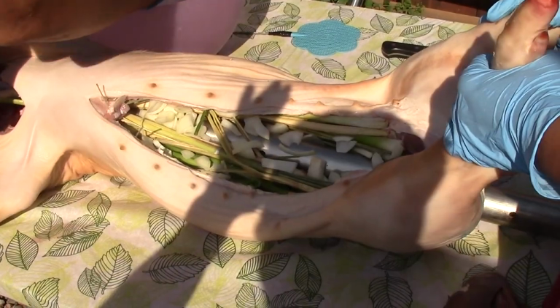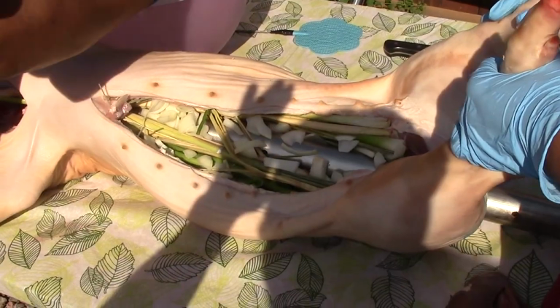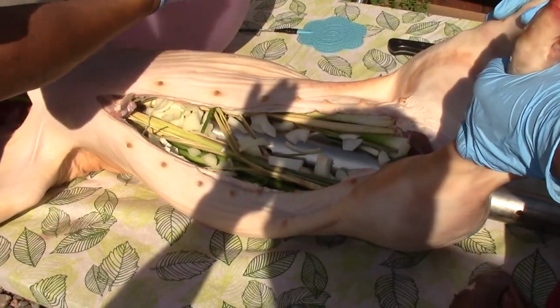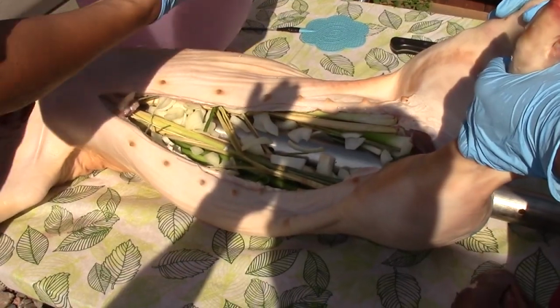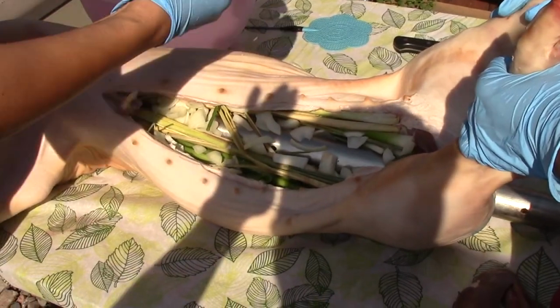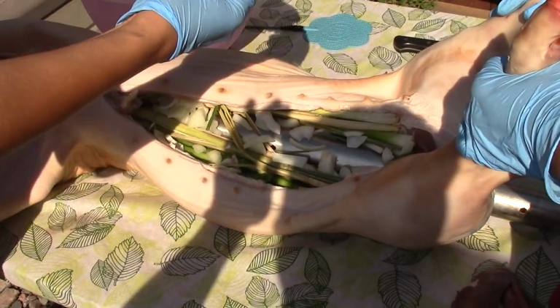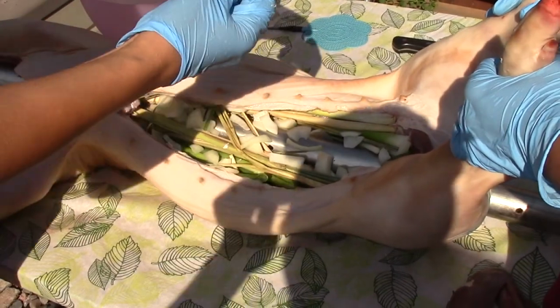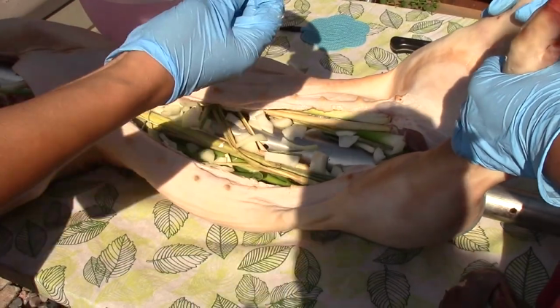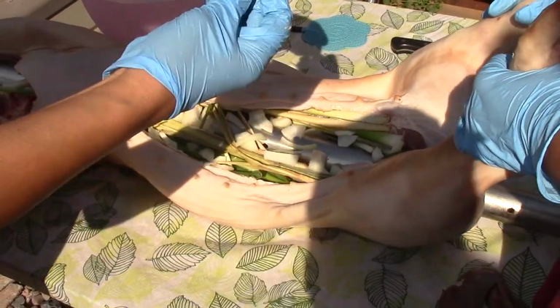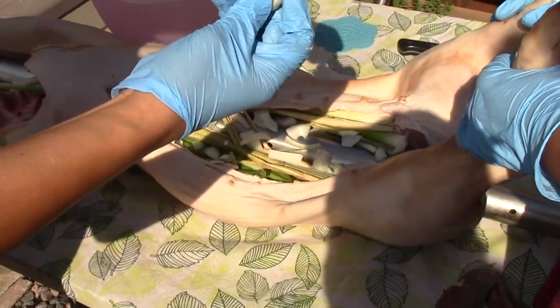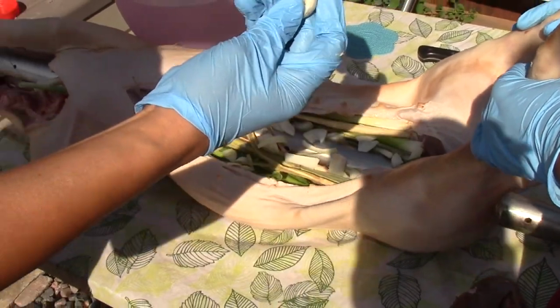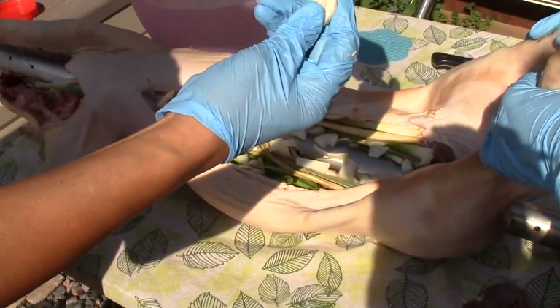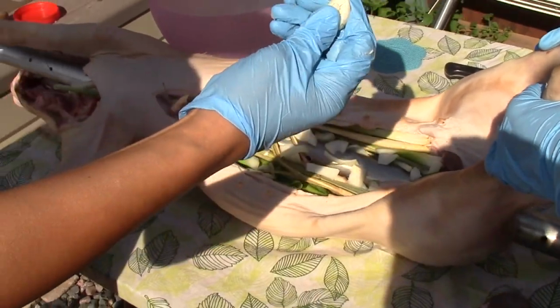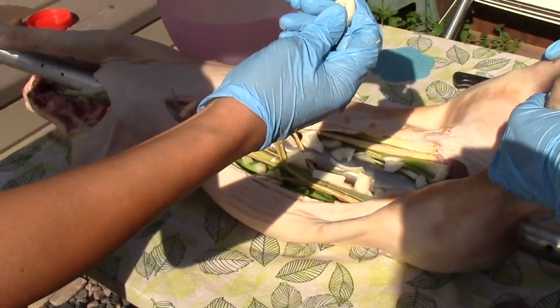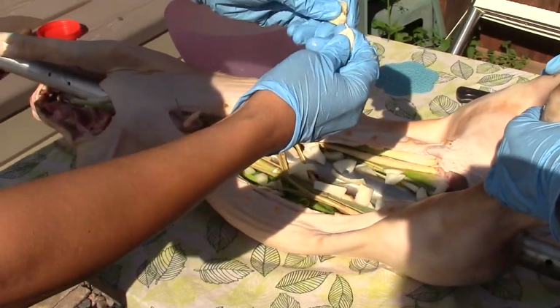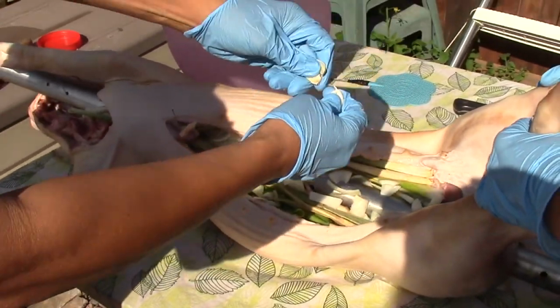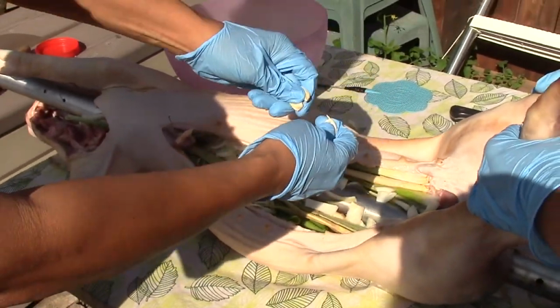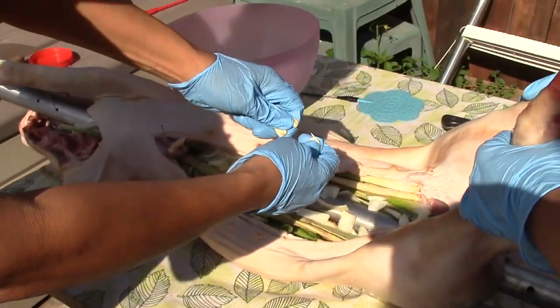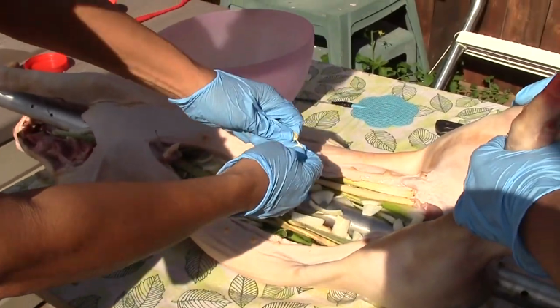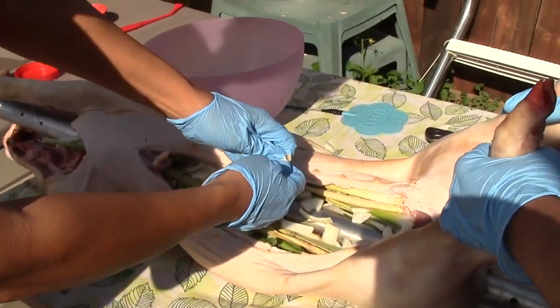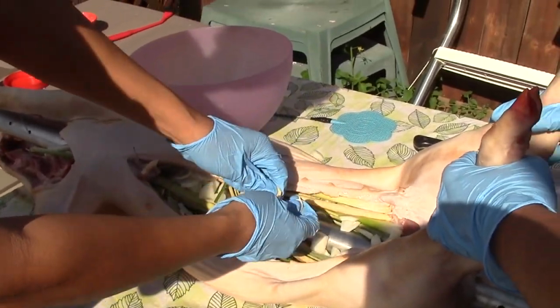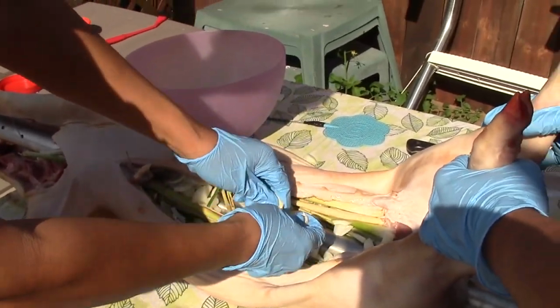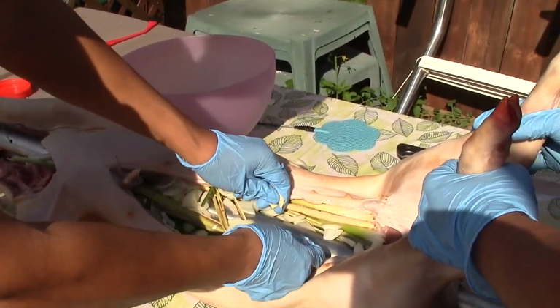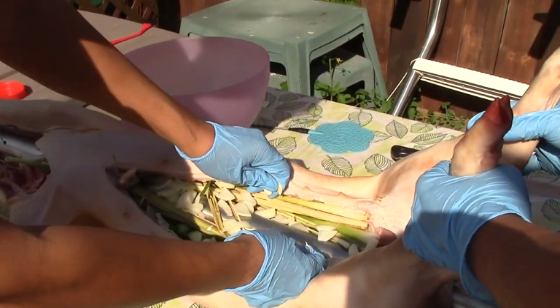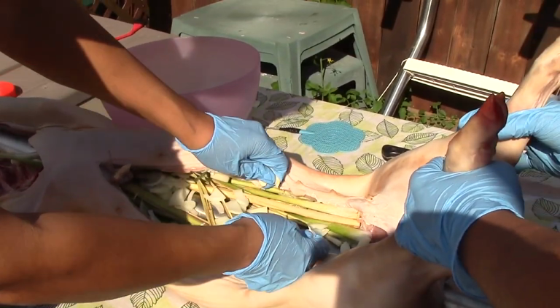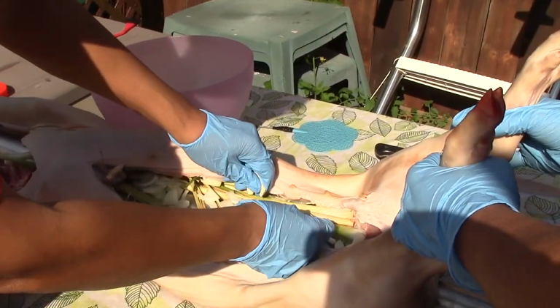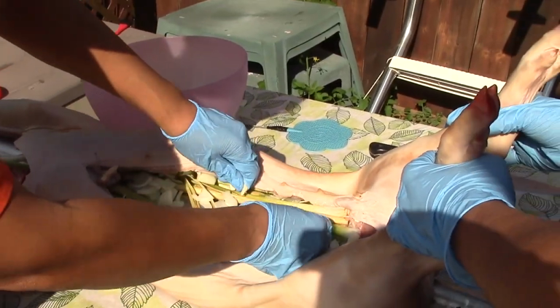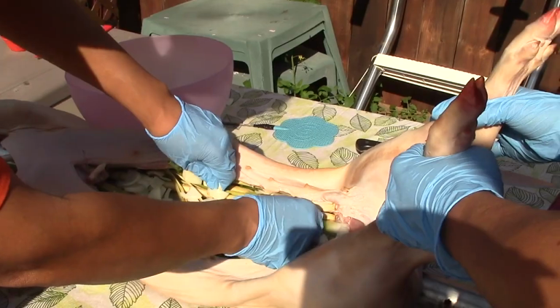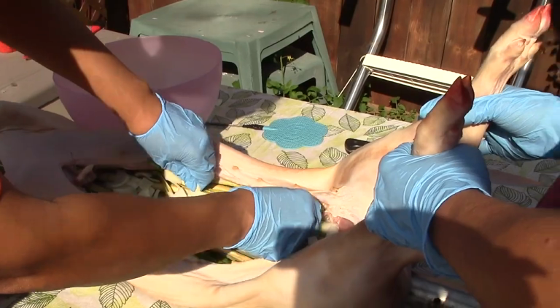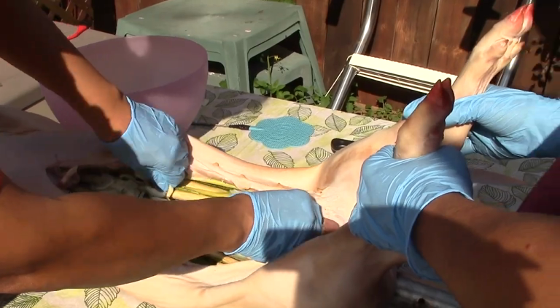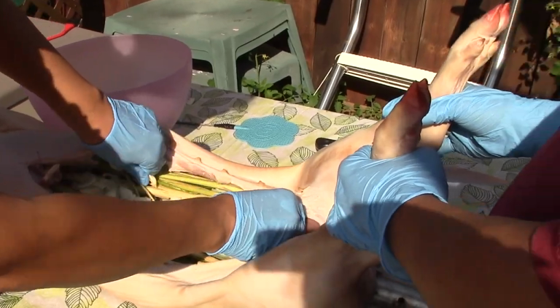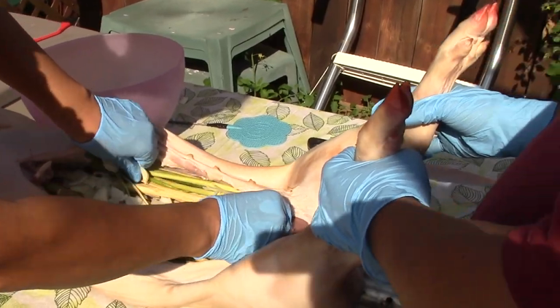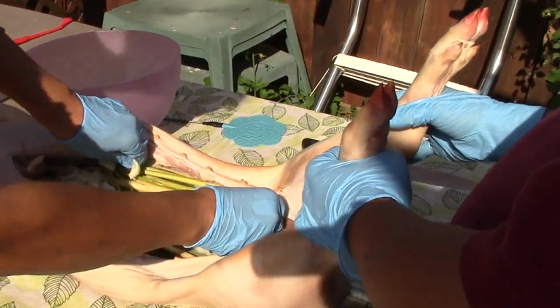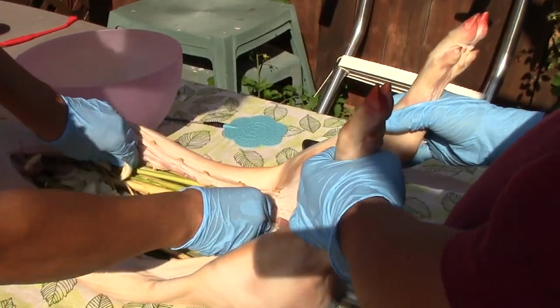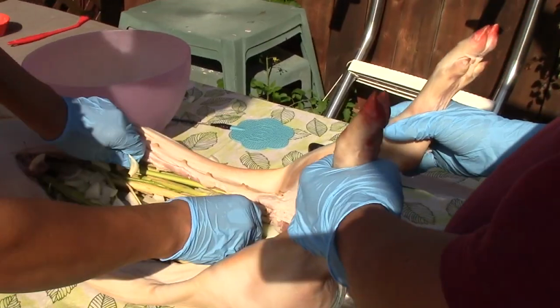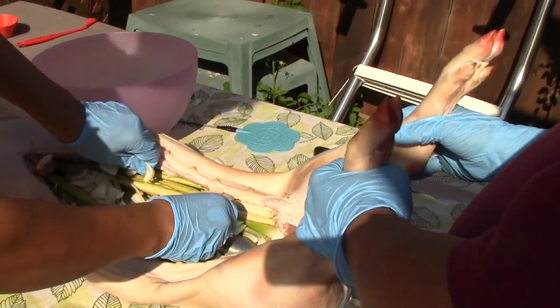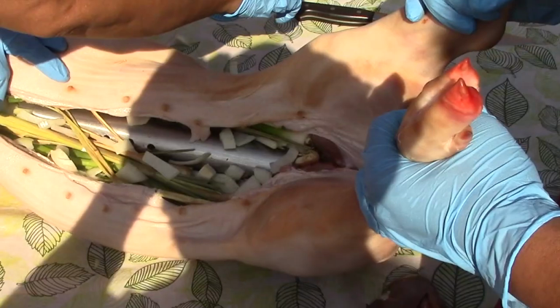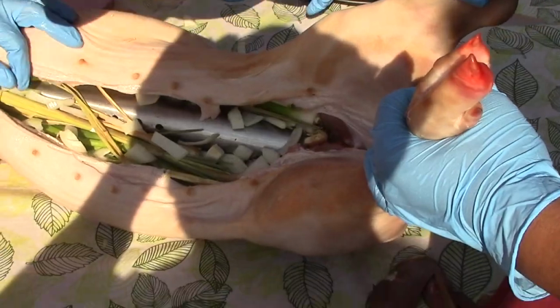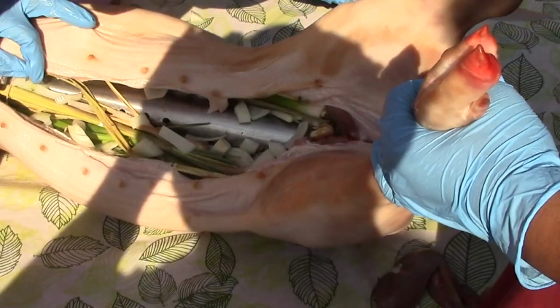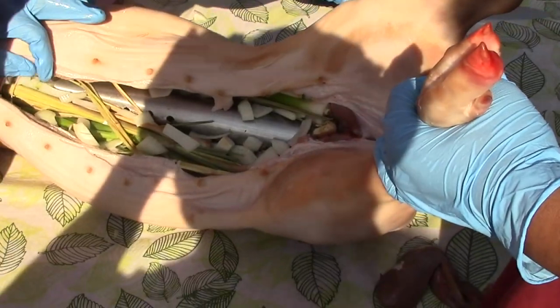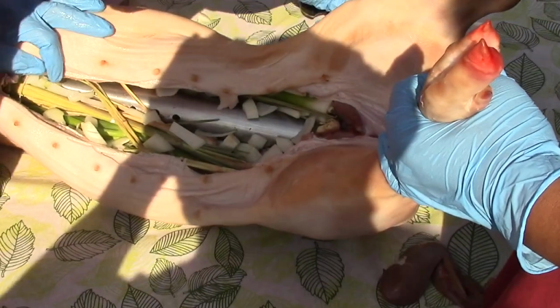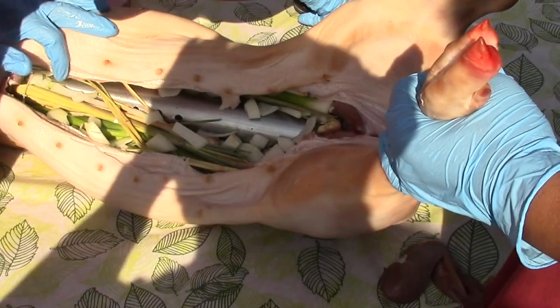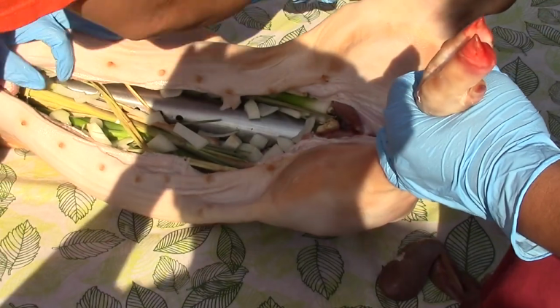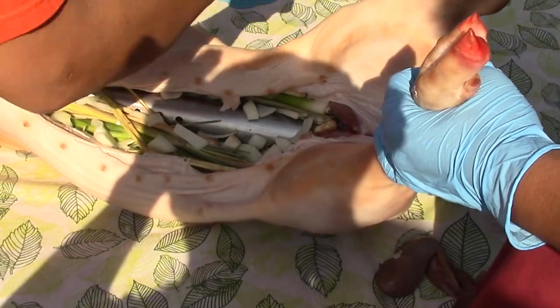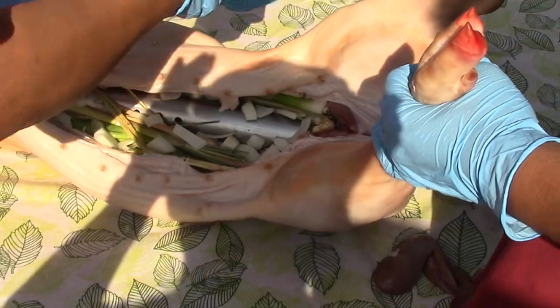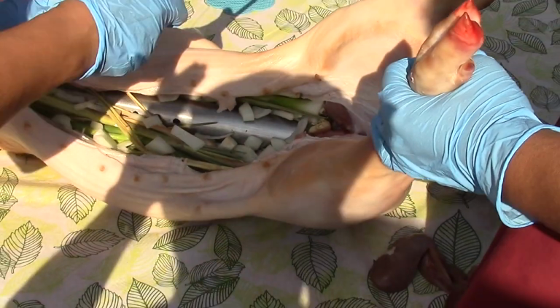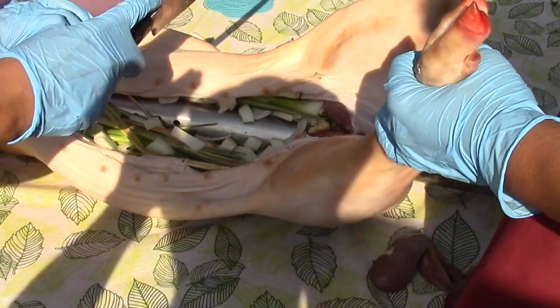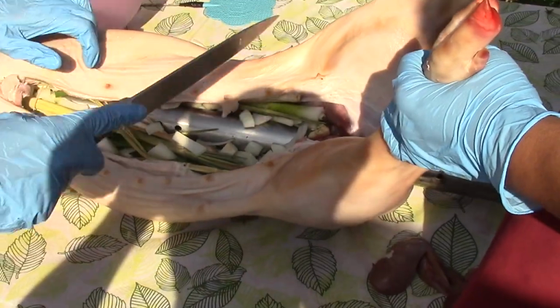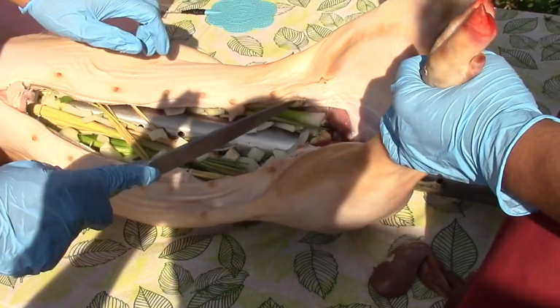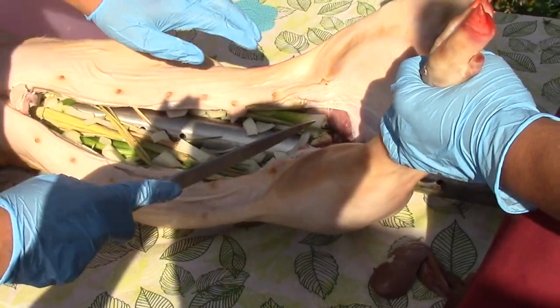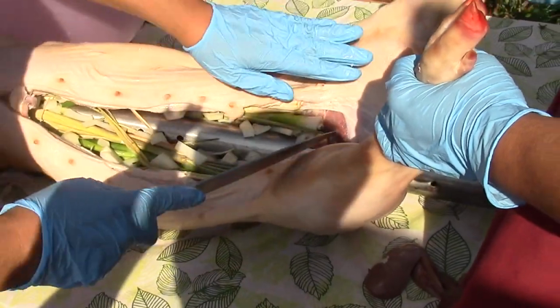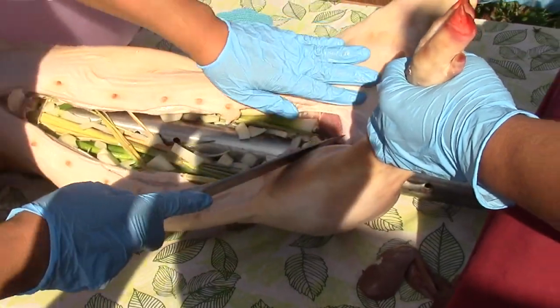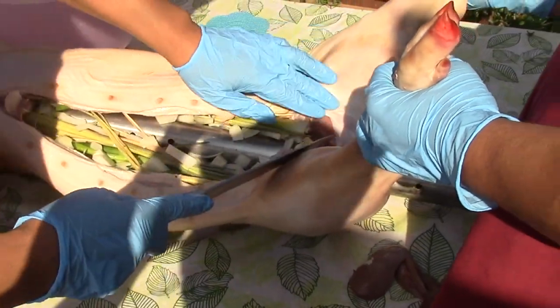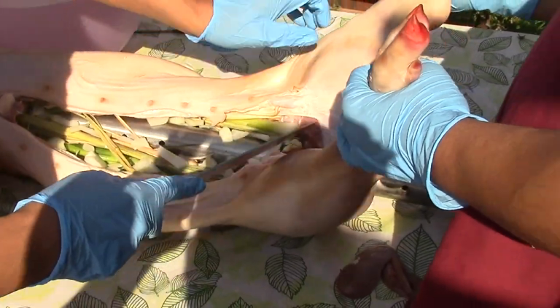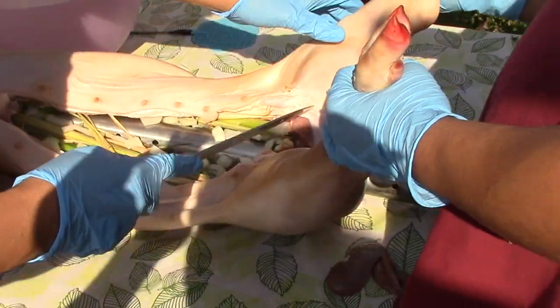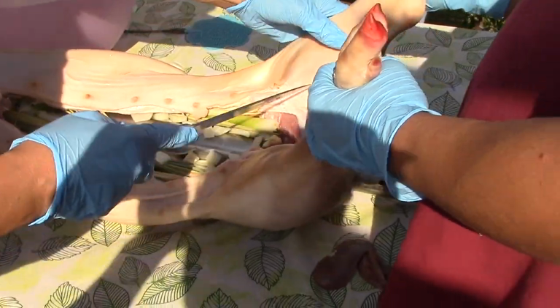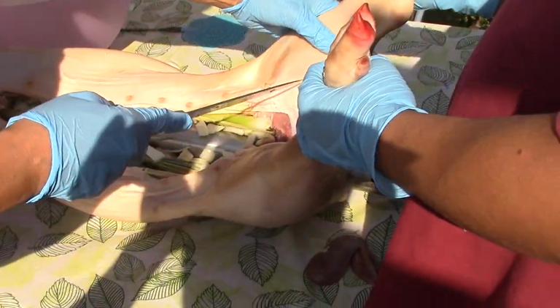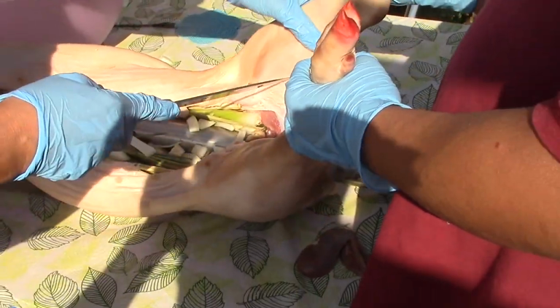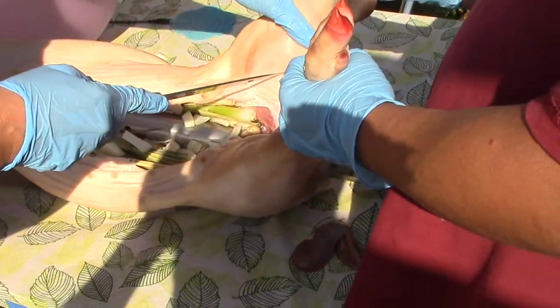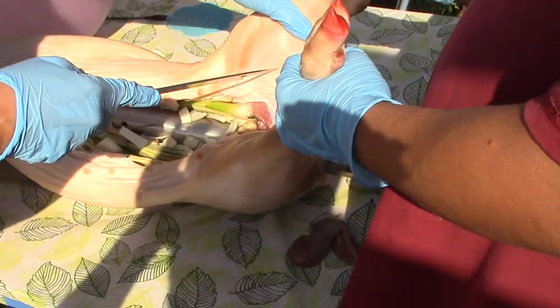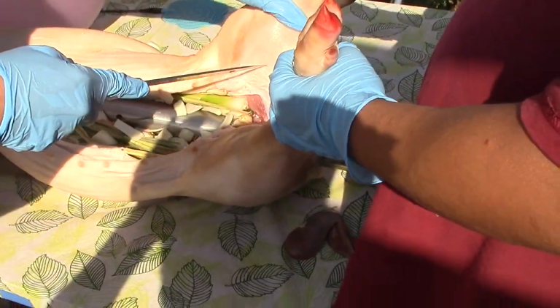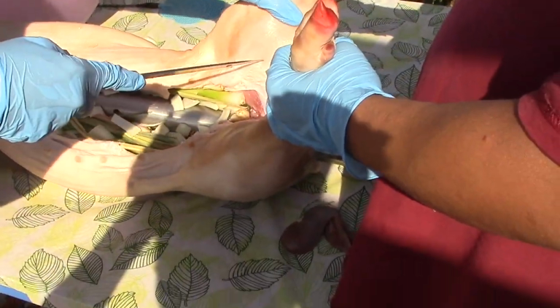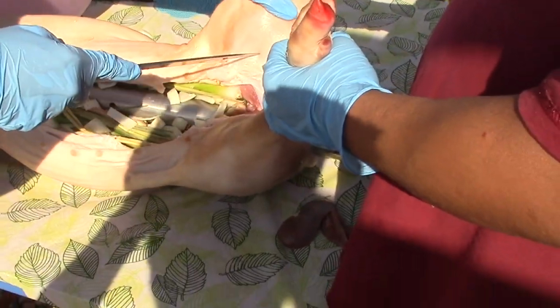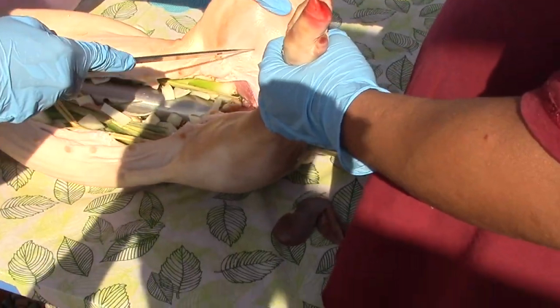We've got all the garlic in there — squeeze it all in. A few other things I'll do: I'll put a little slit here to get some extra seasoning directly into the meat.